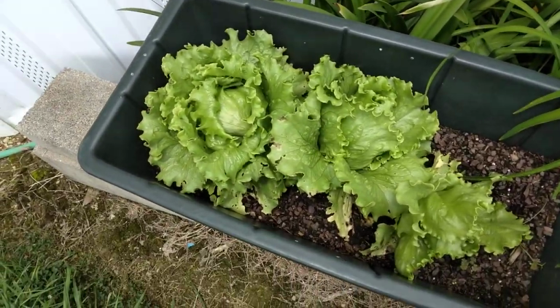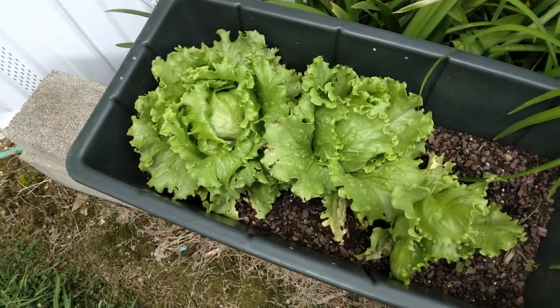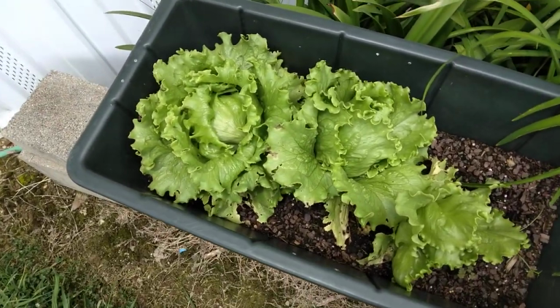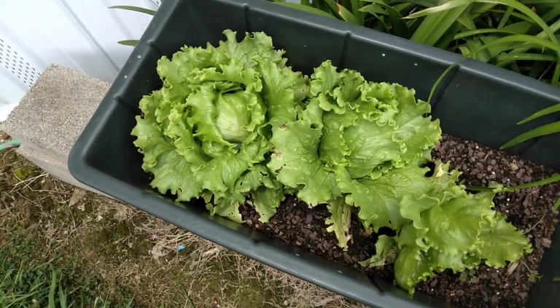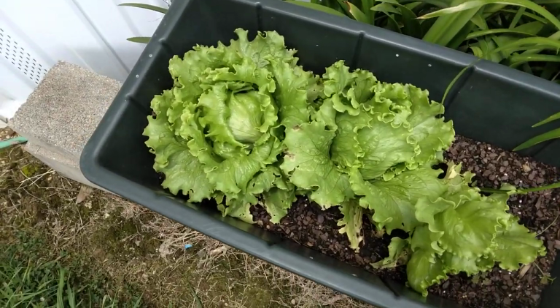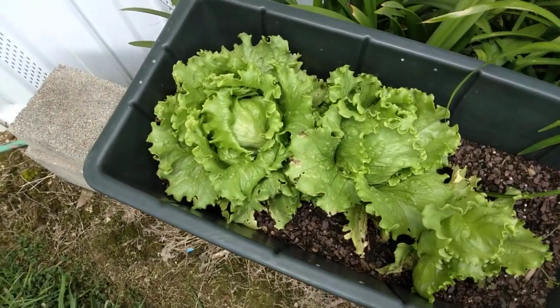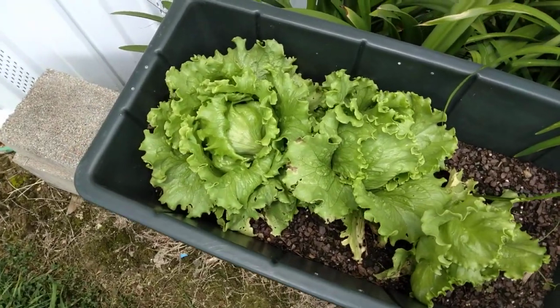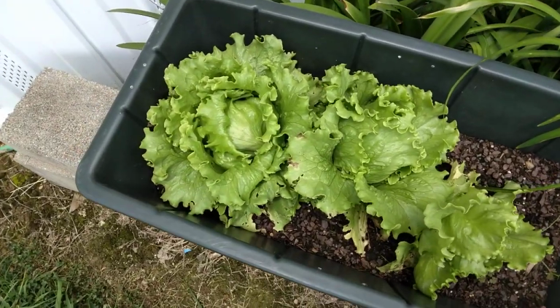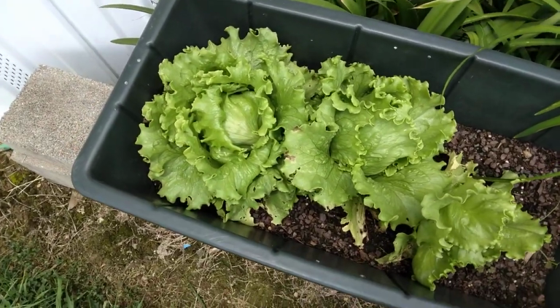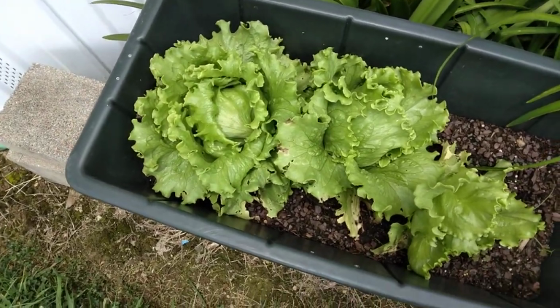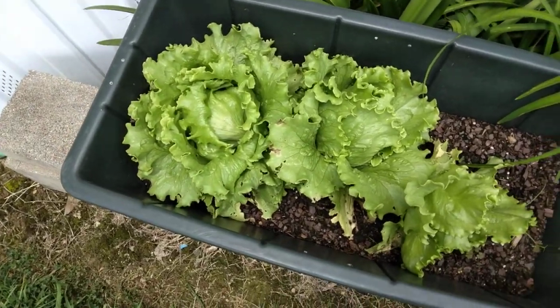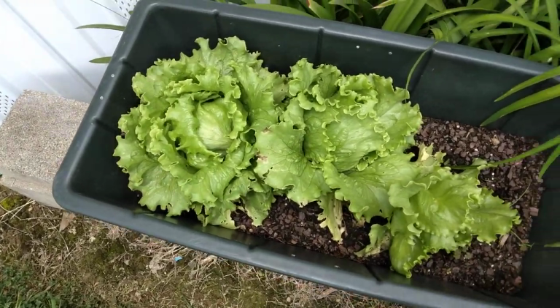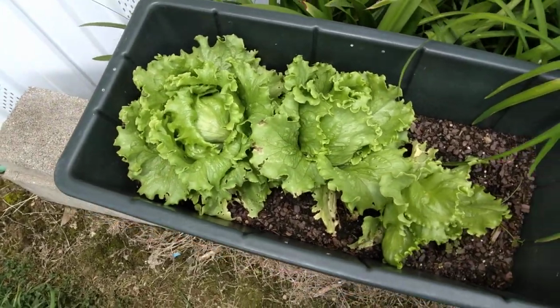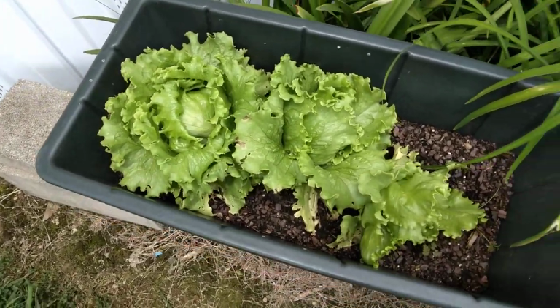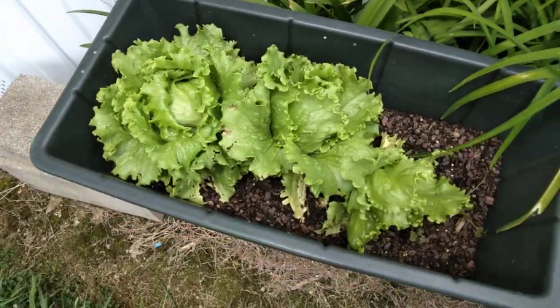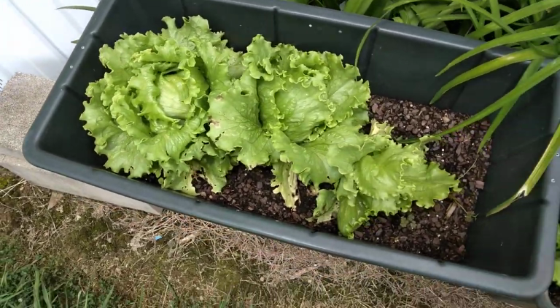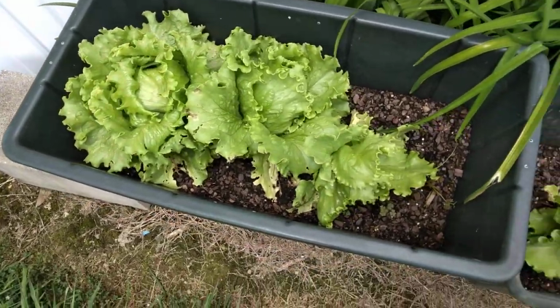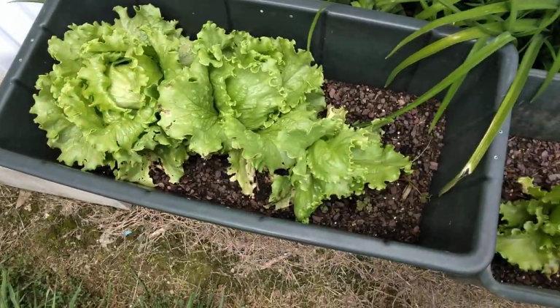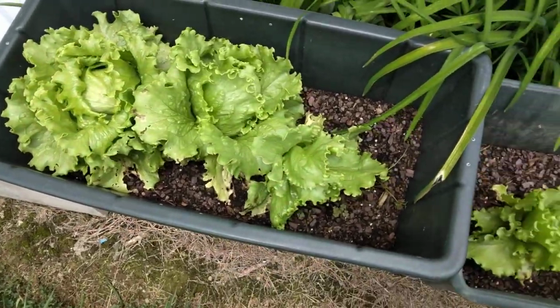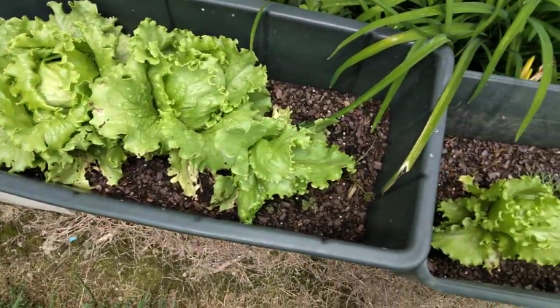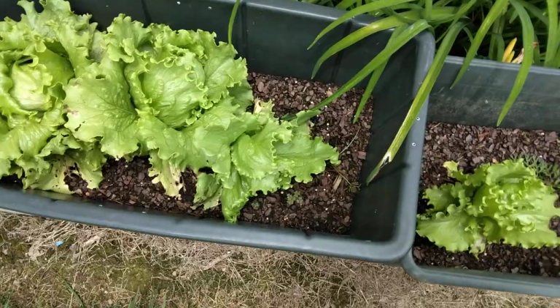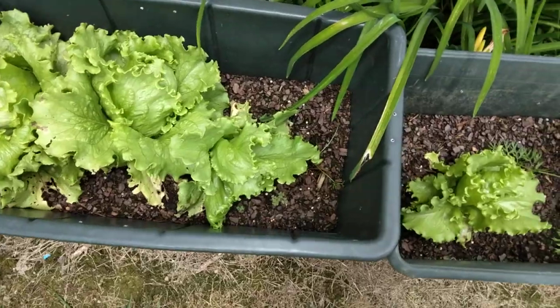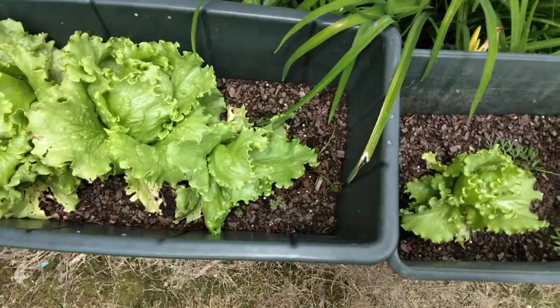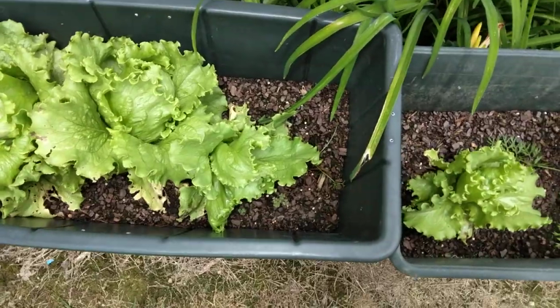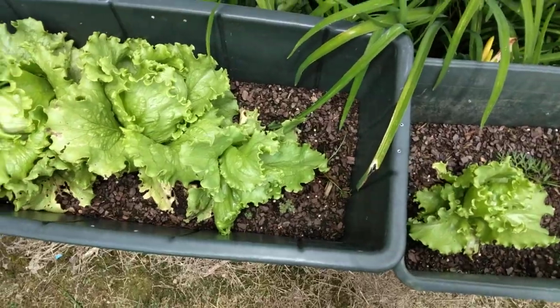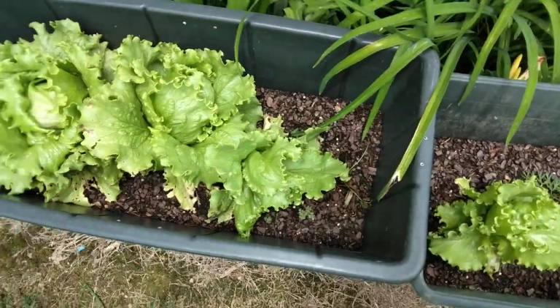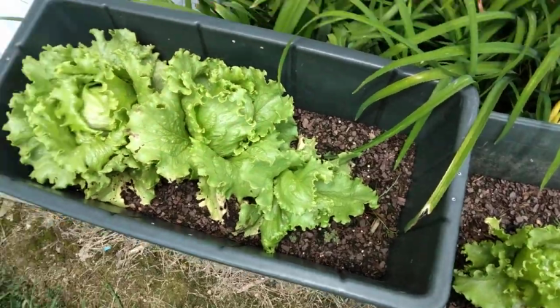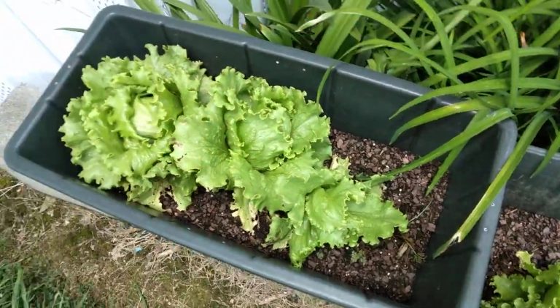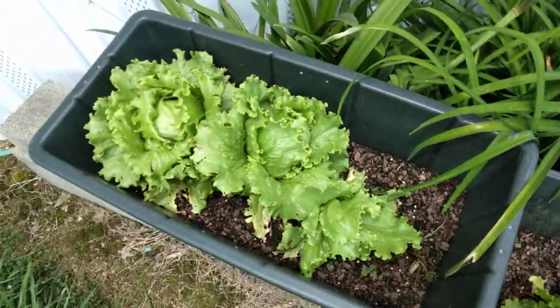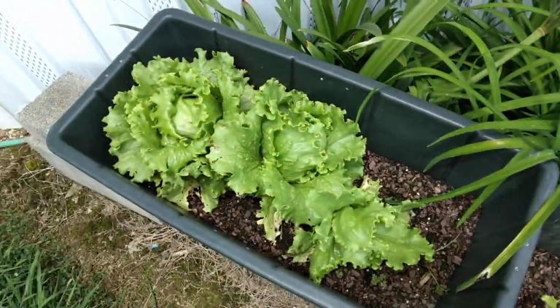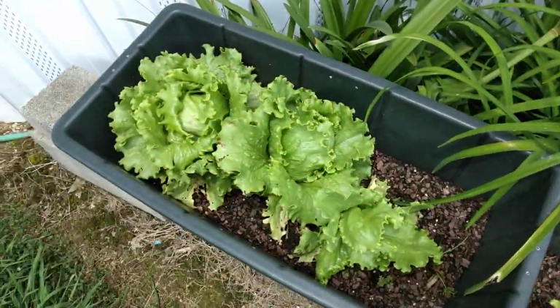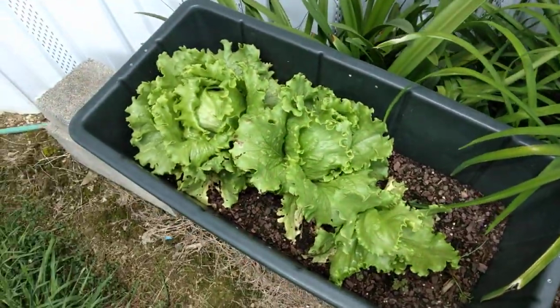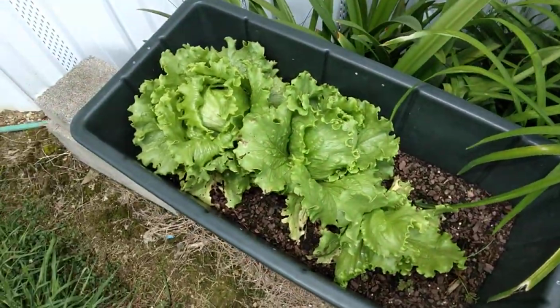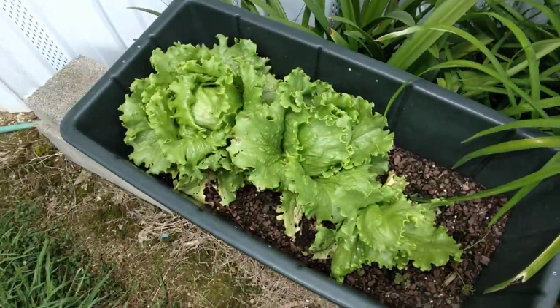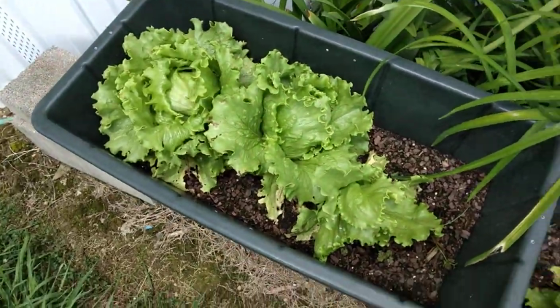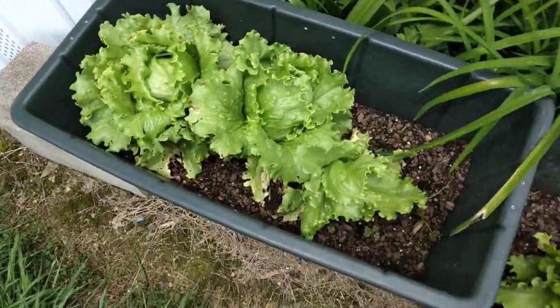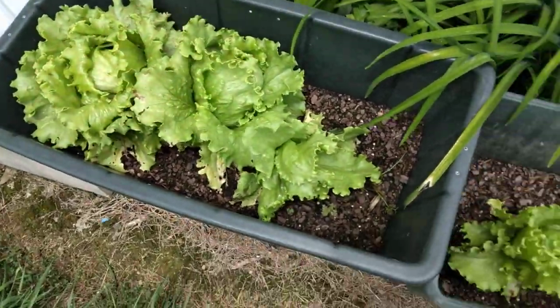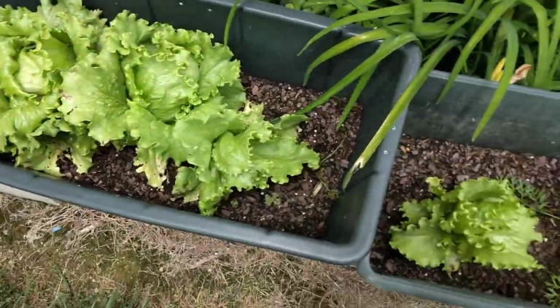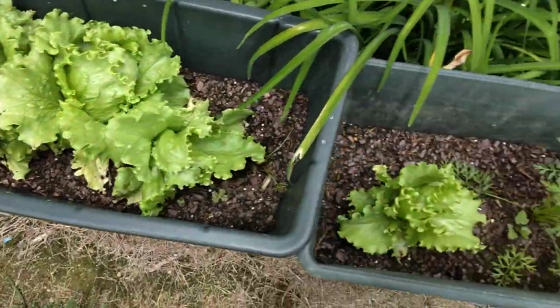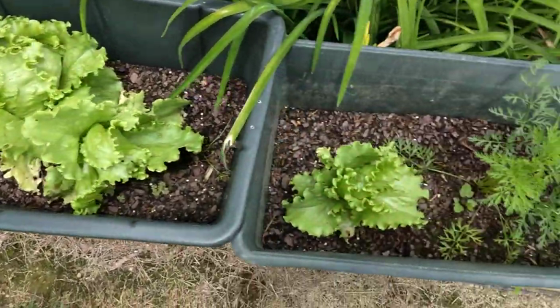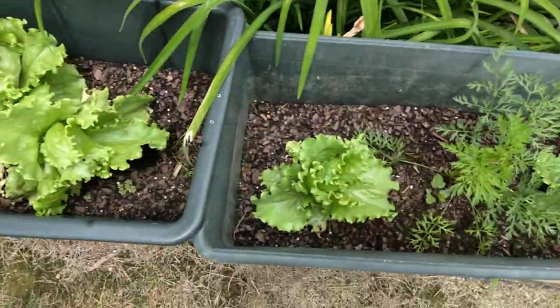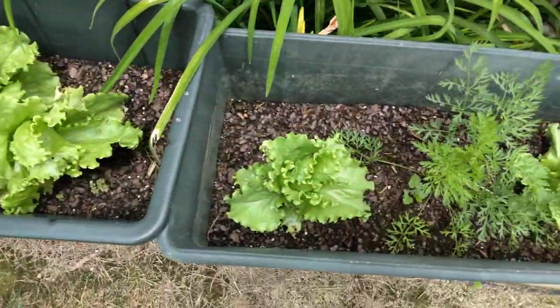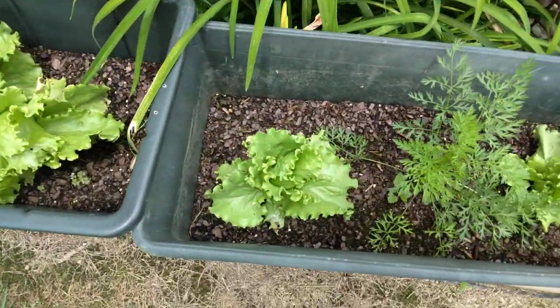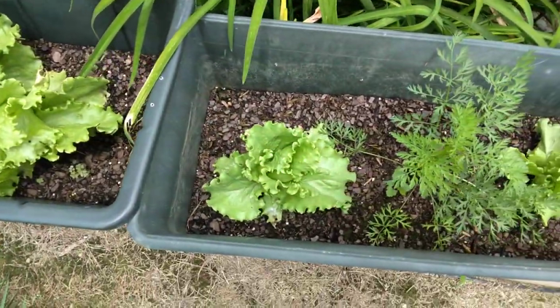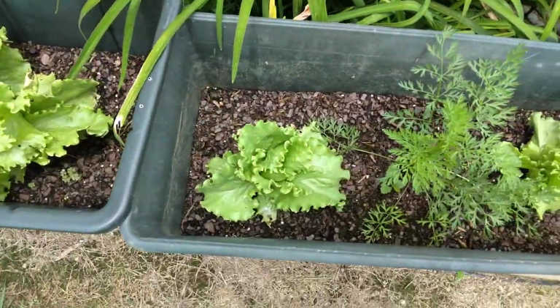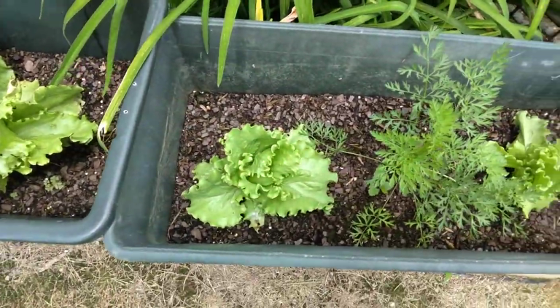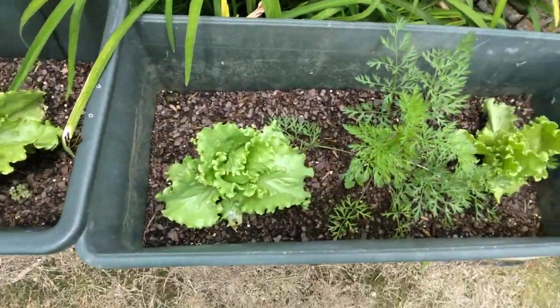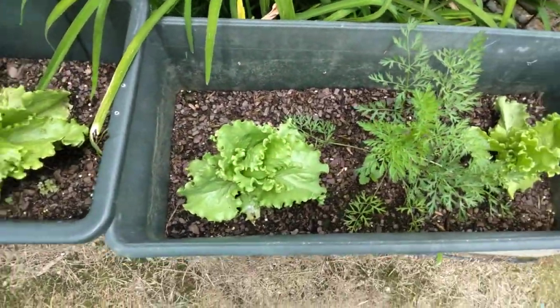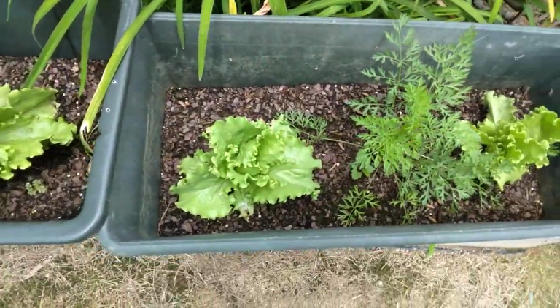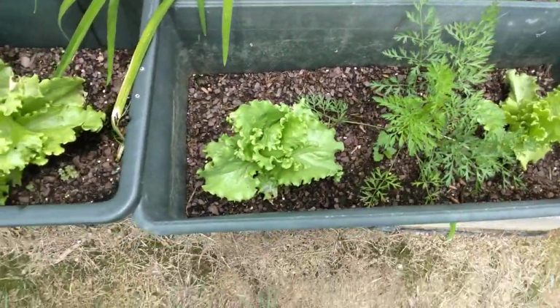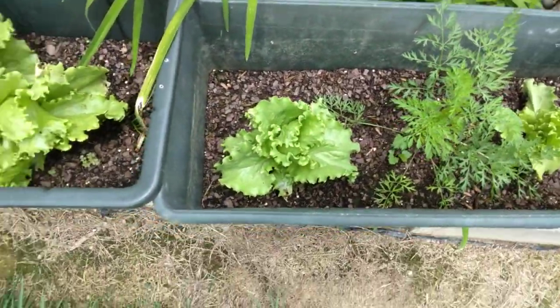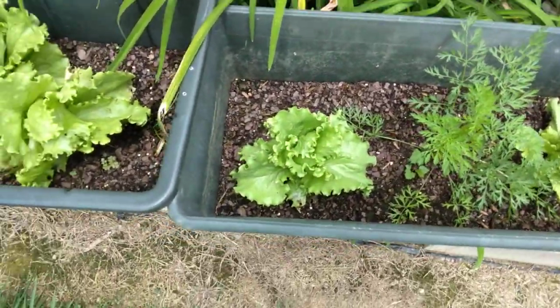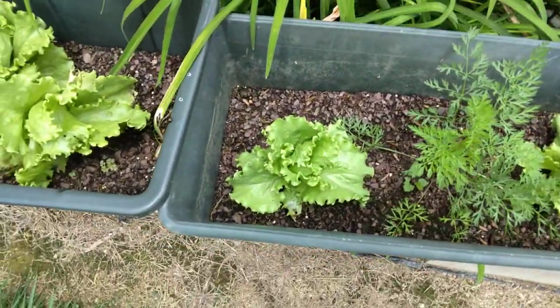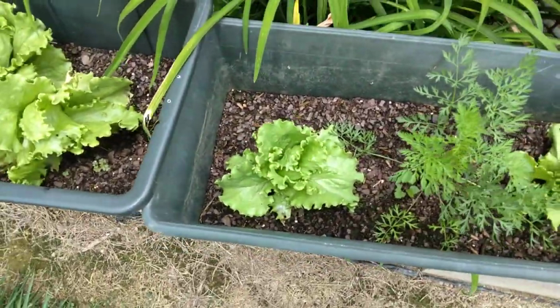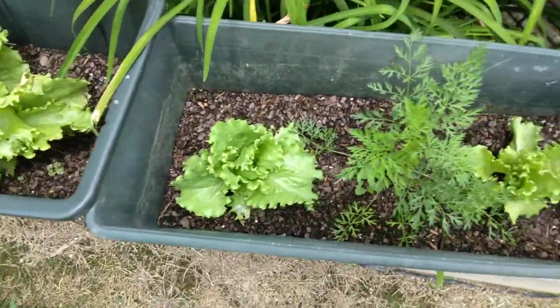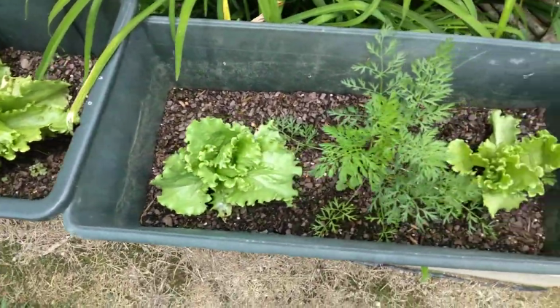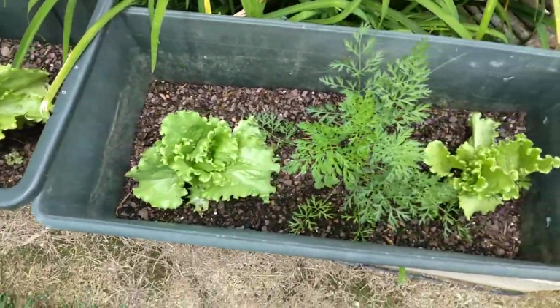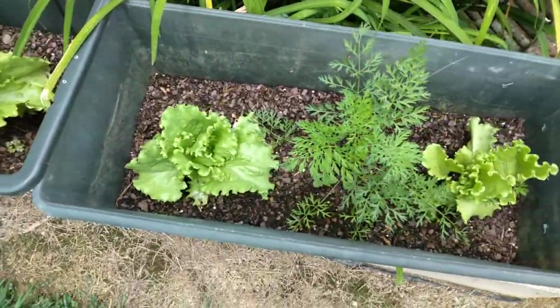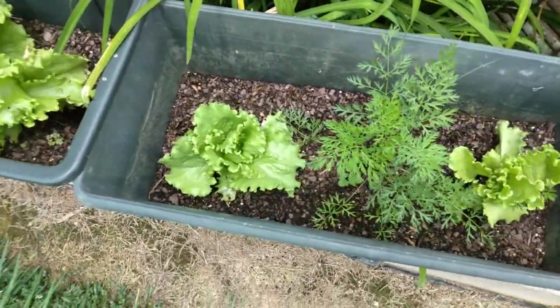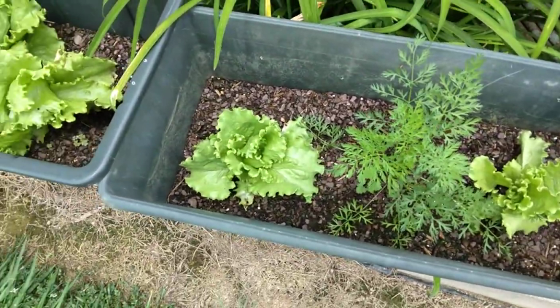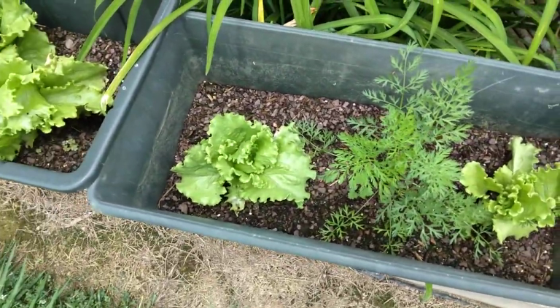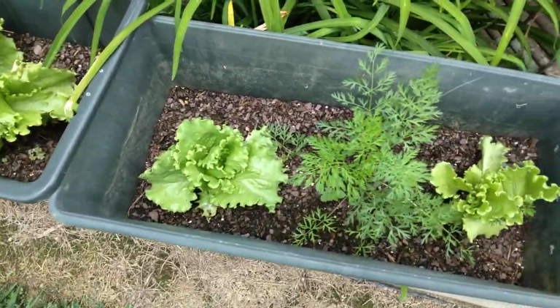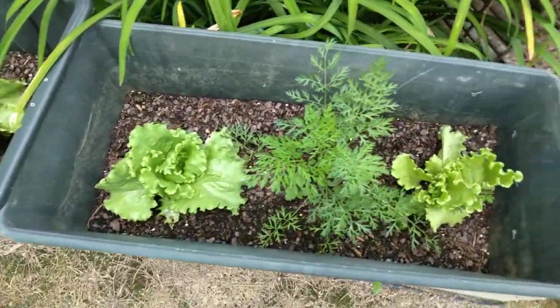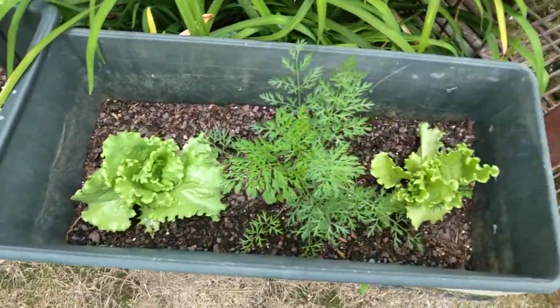Lettuce is making really good. Got plenty of lettuce to eat — some fresh lettuce. I'm going to have me some sandwiches here later.